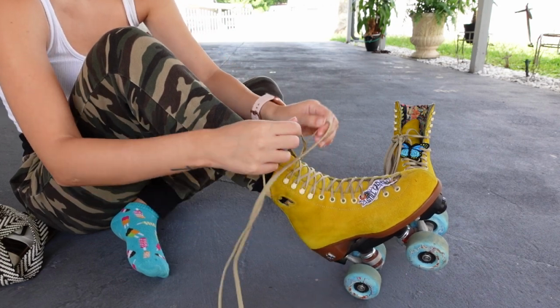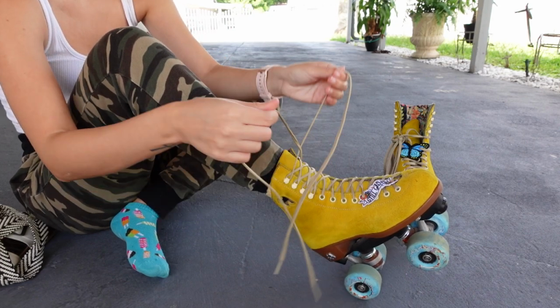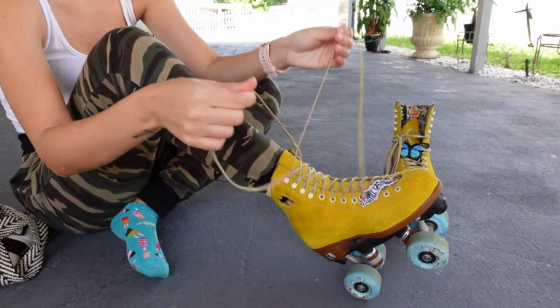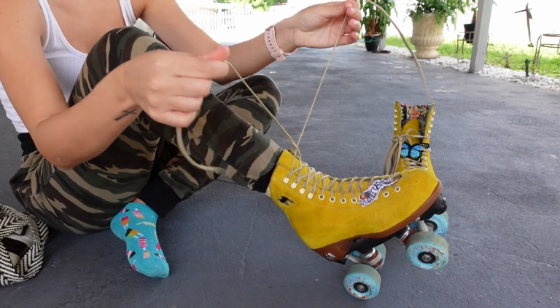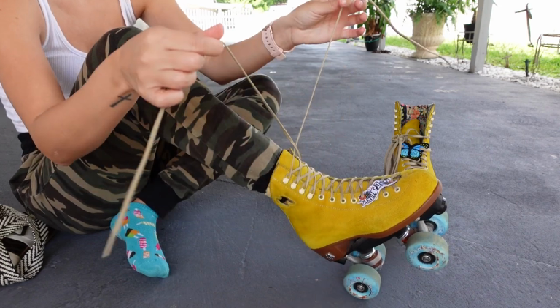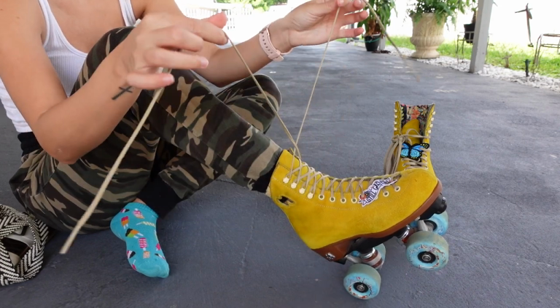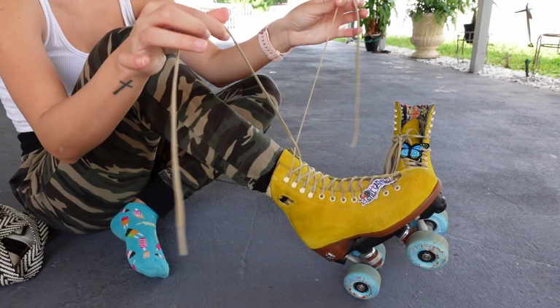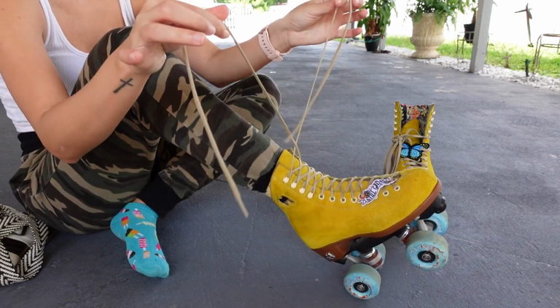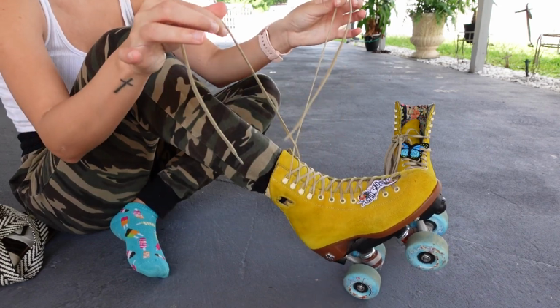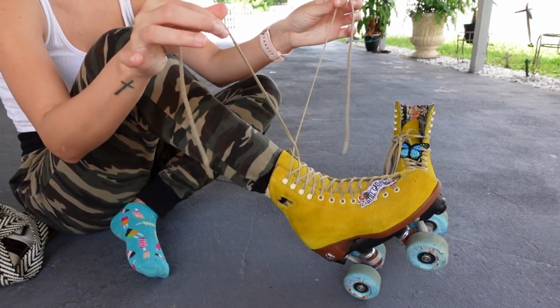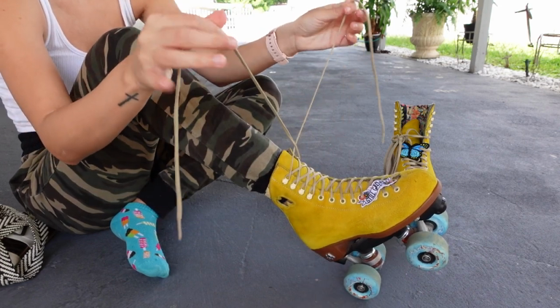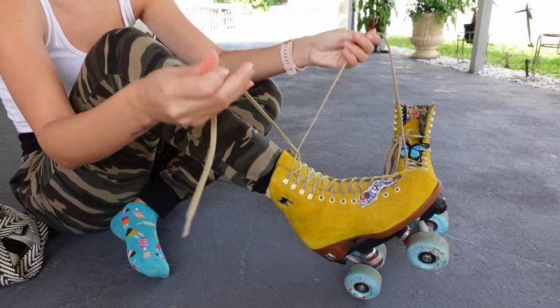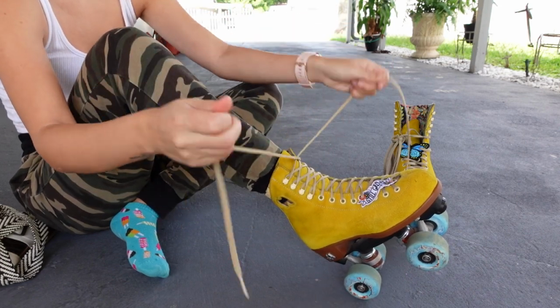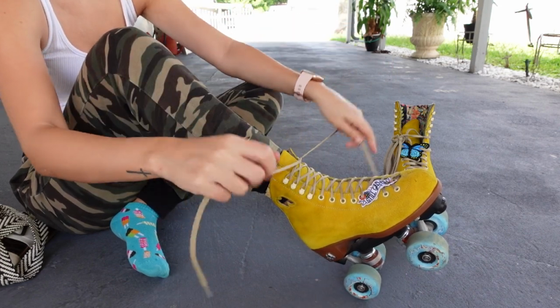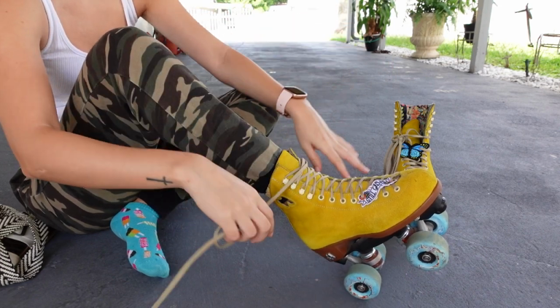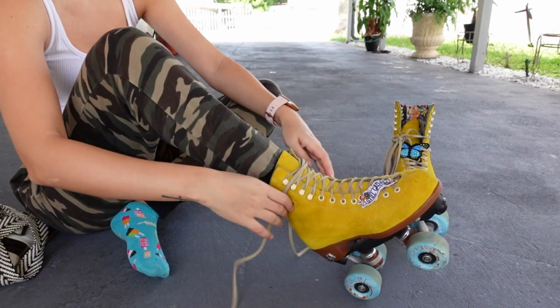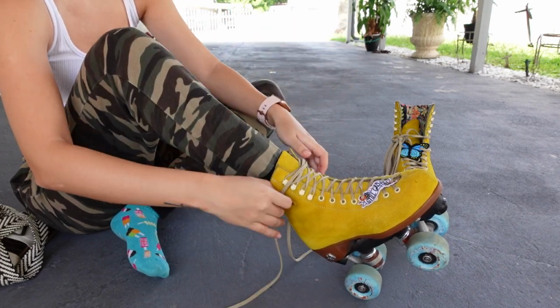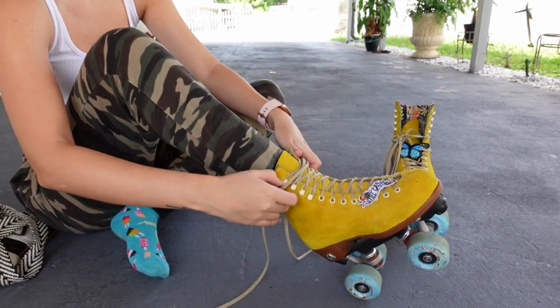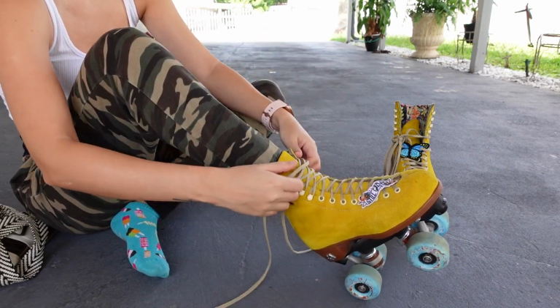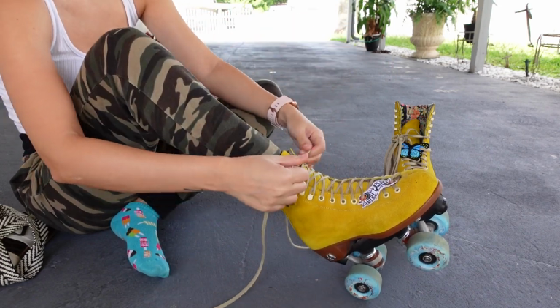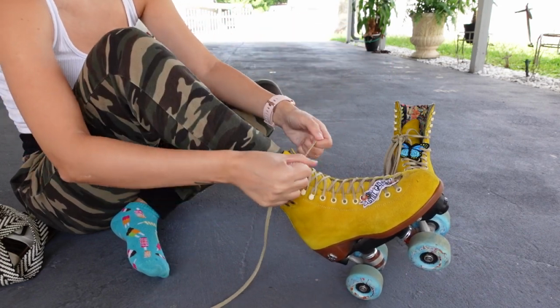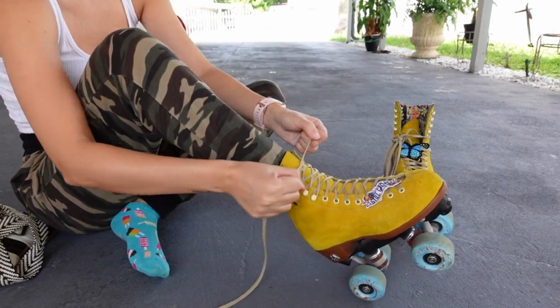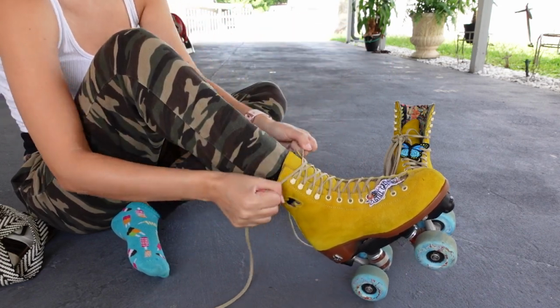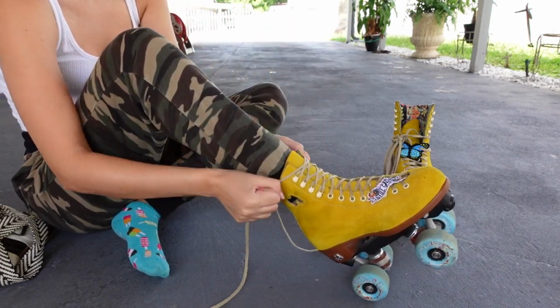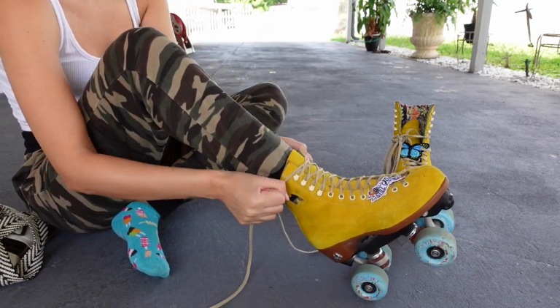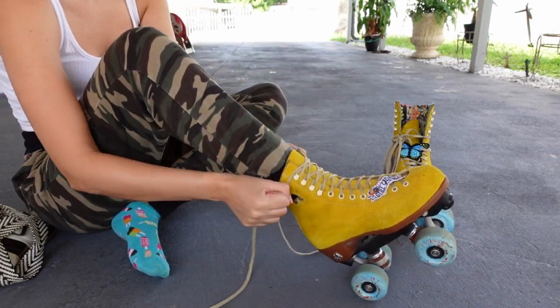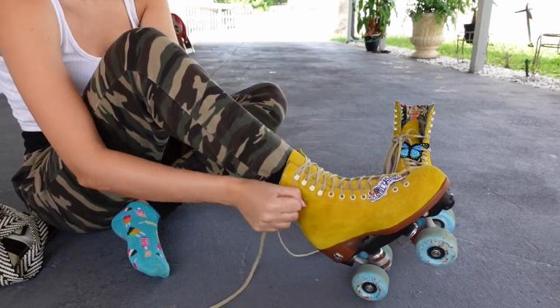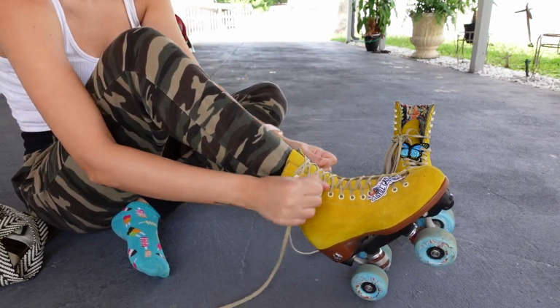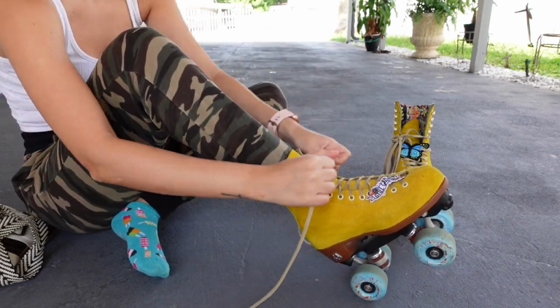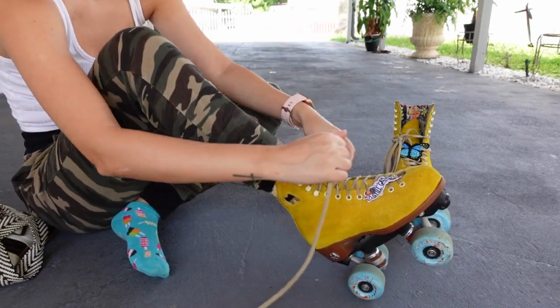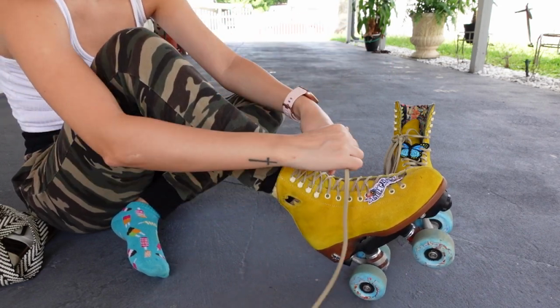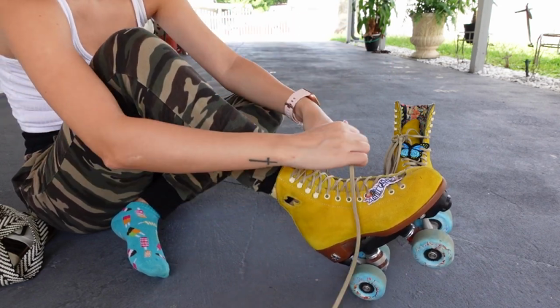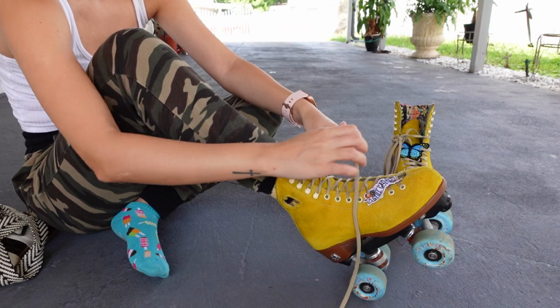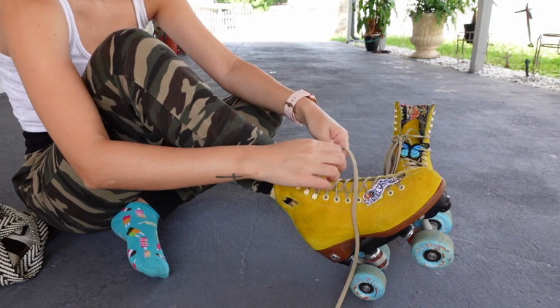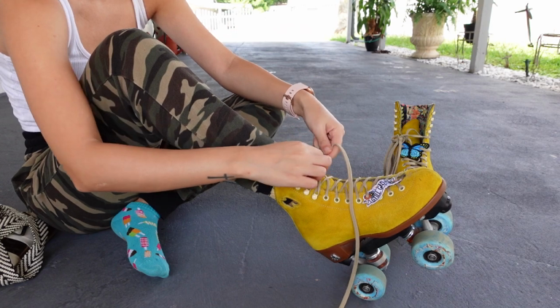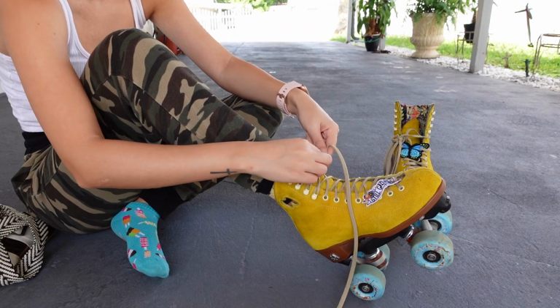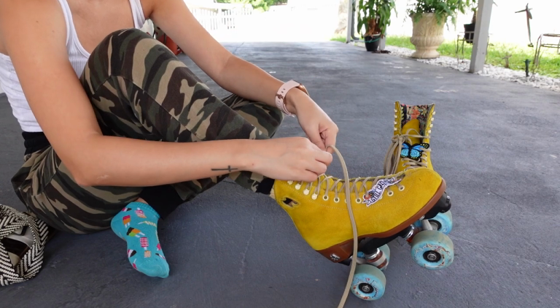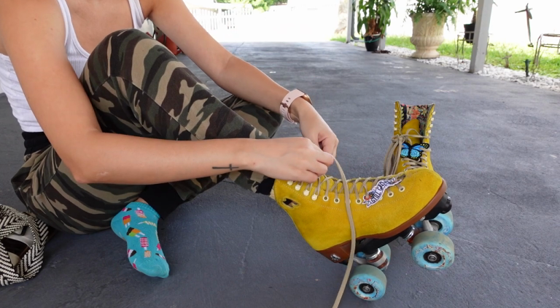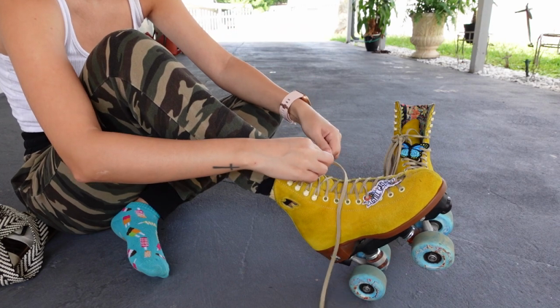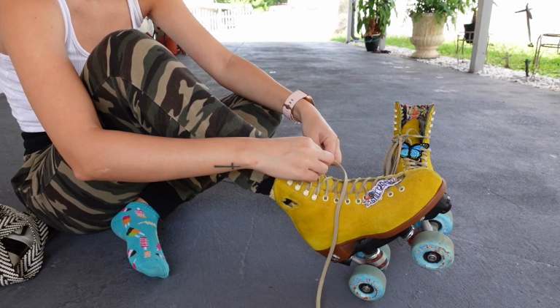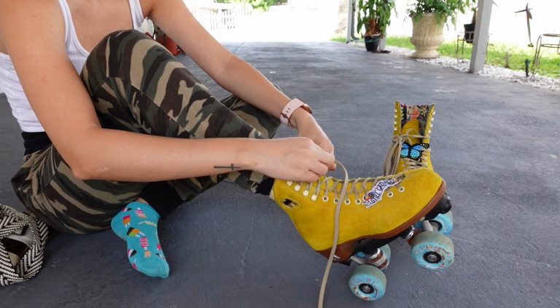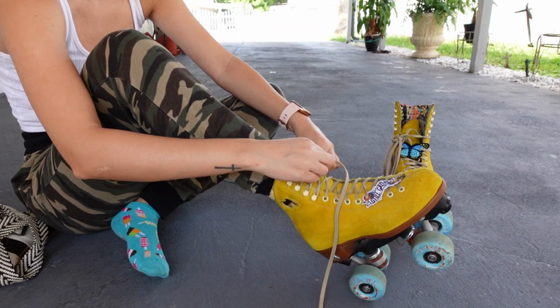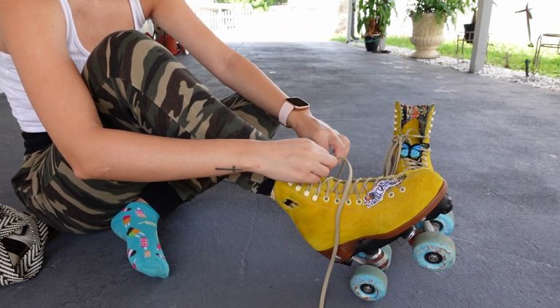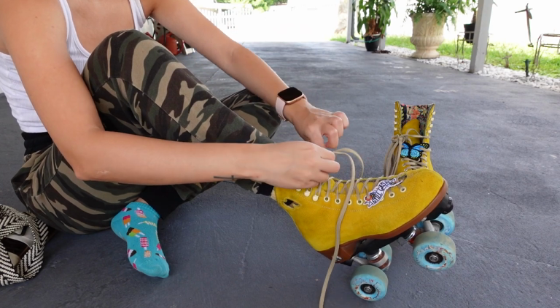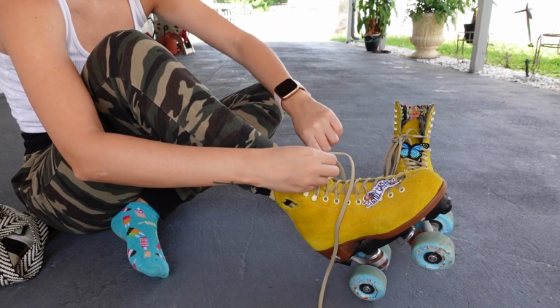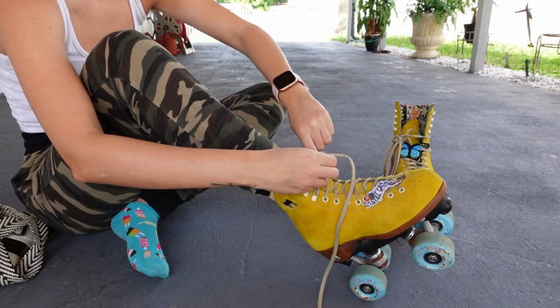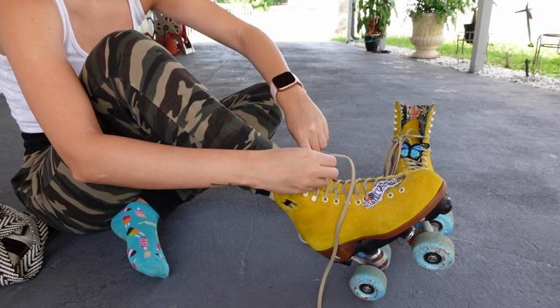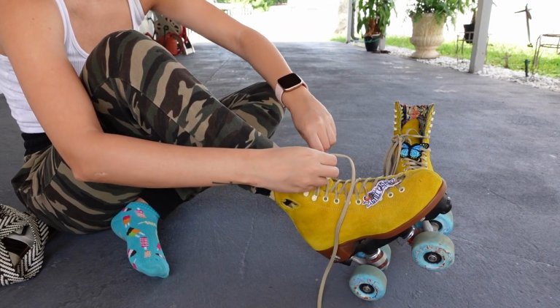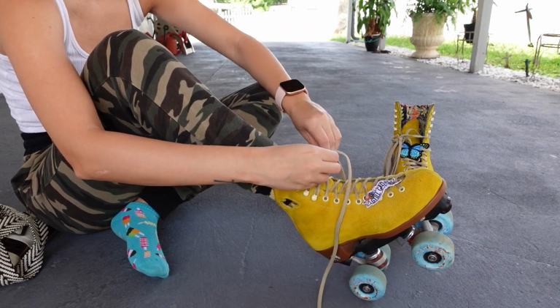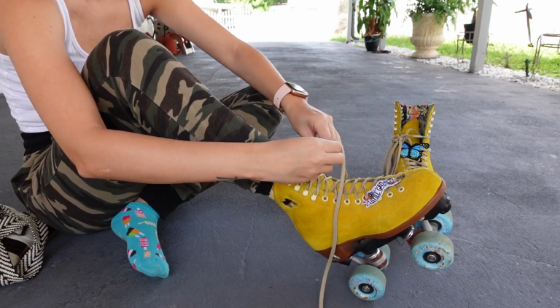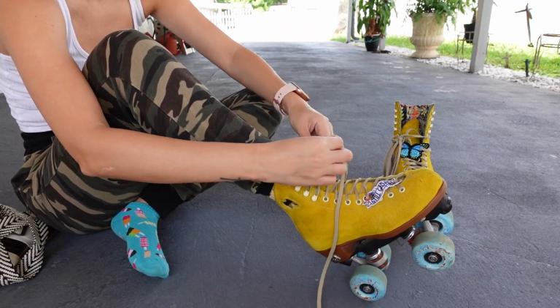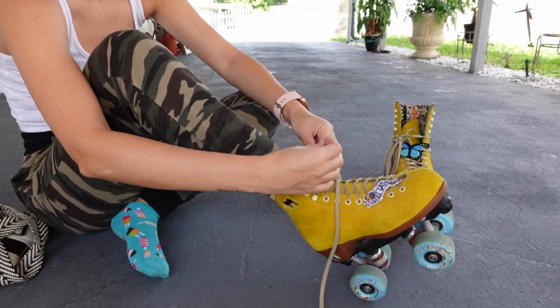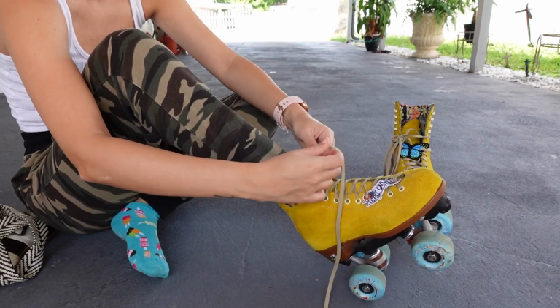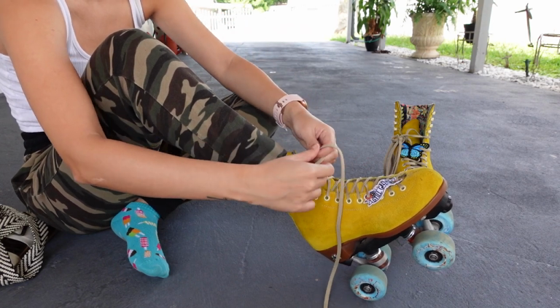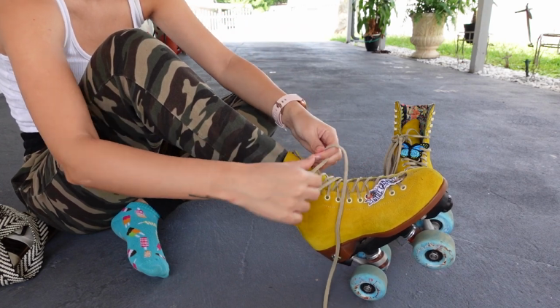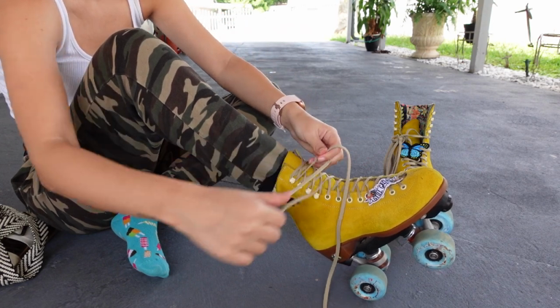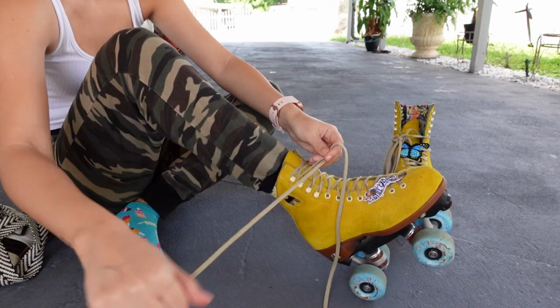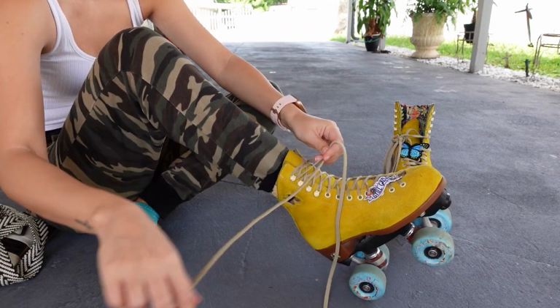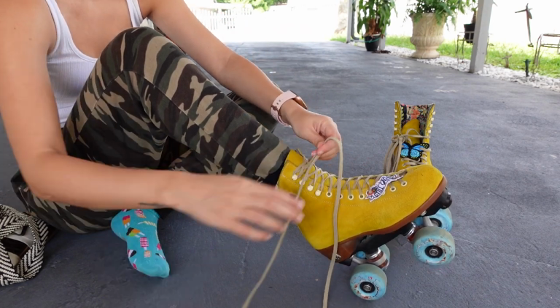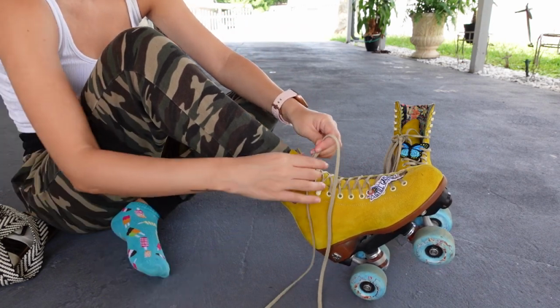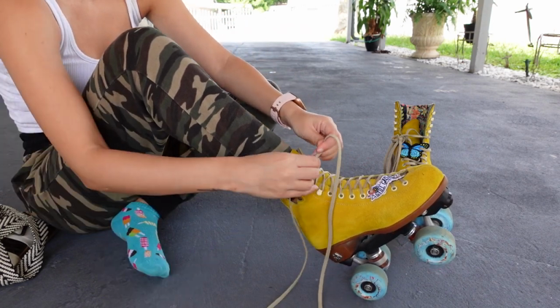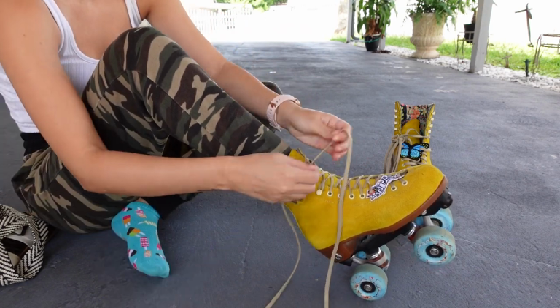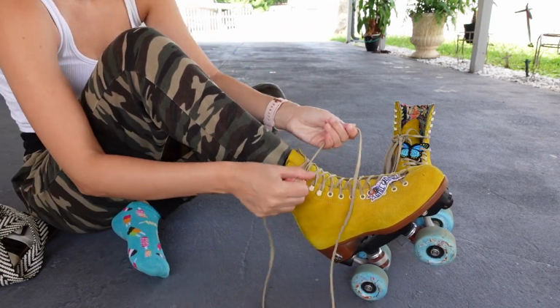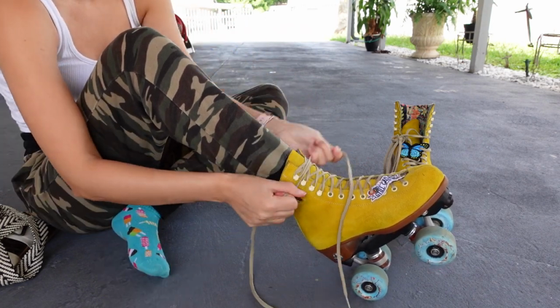I have really long laces so I just double them up. I do this with my Converse too. My other skate laces are much shorter so I don't do this.